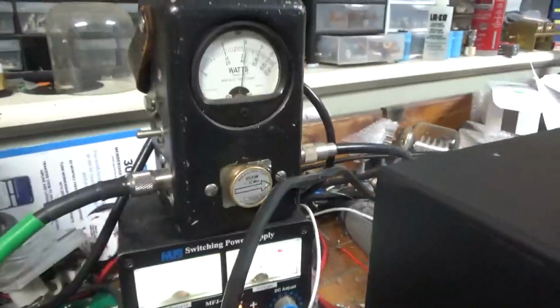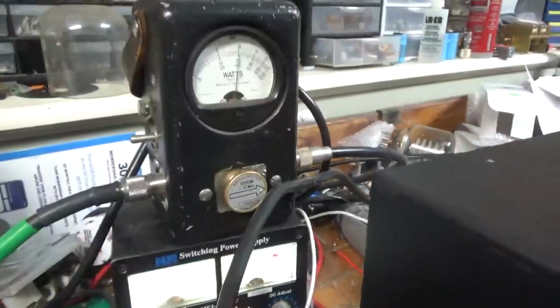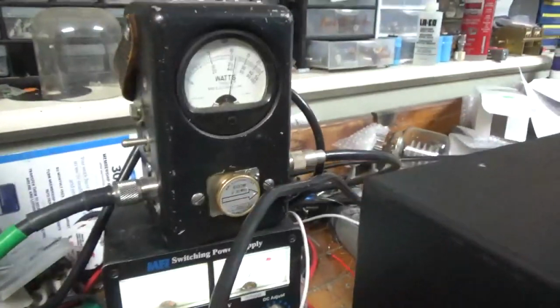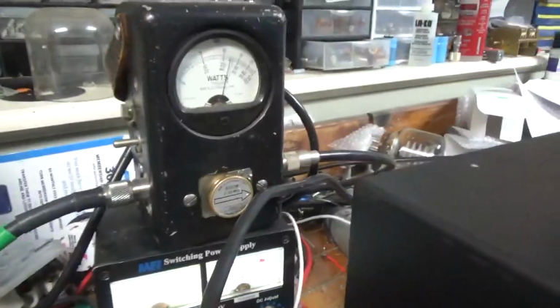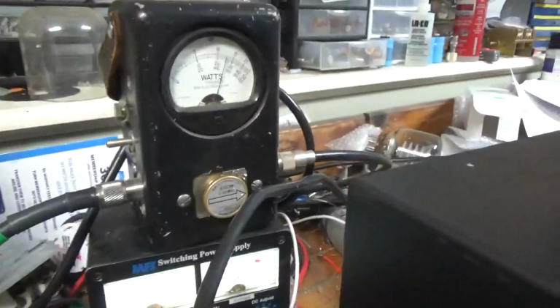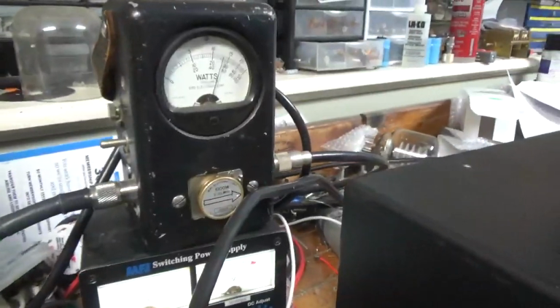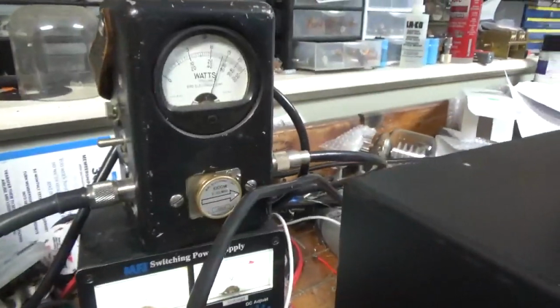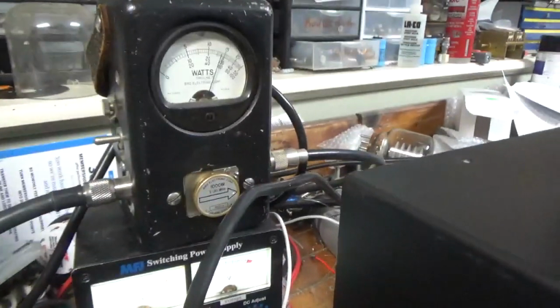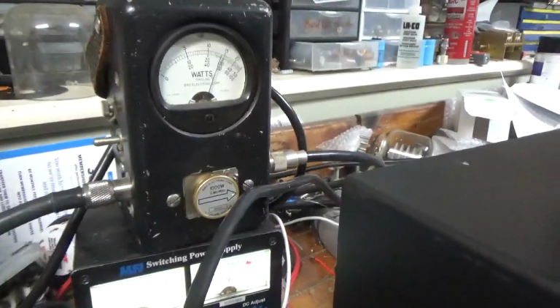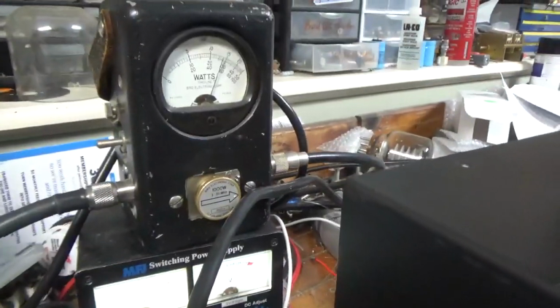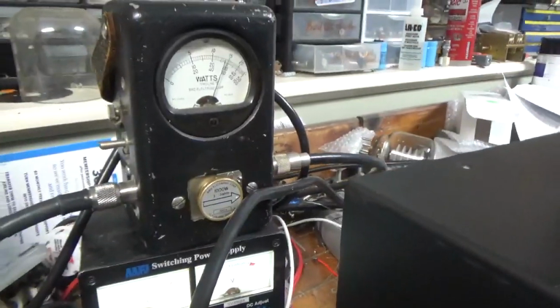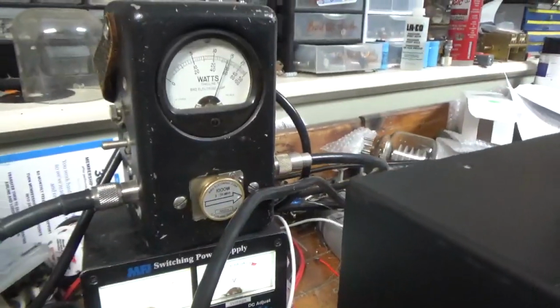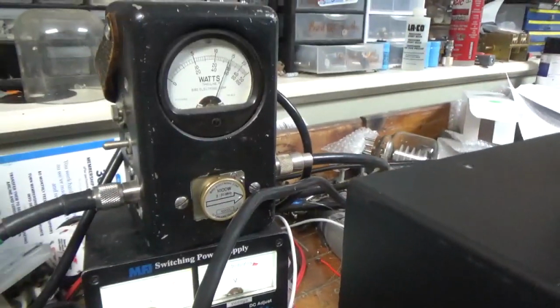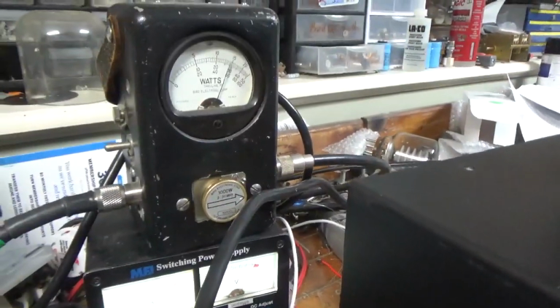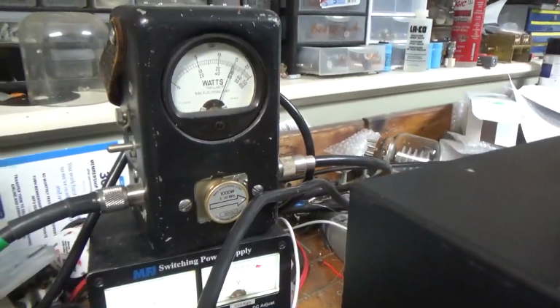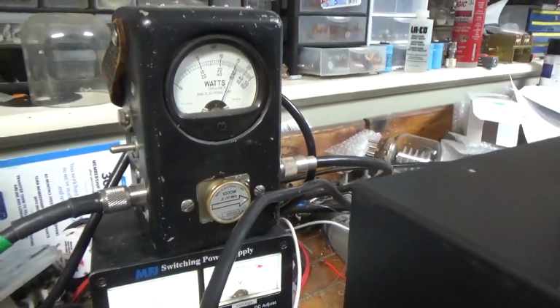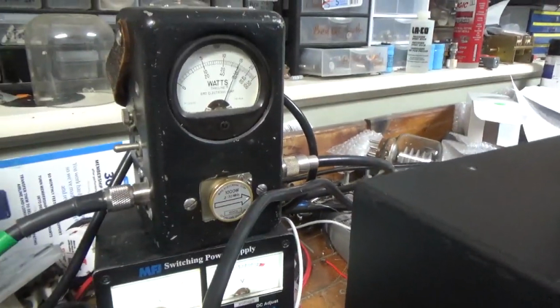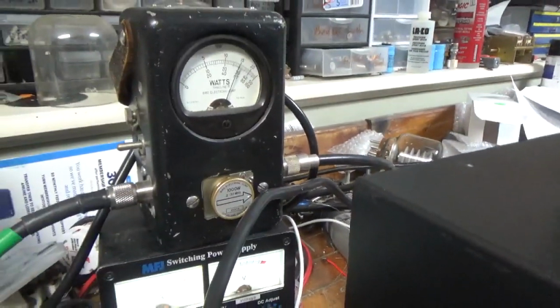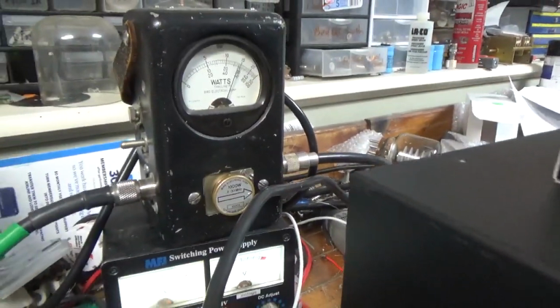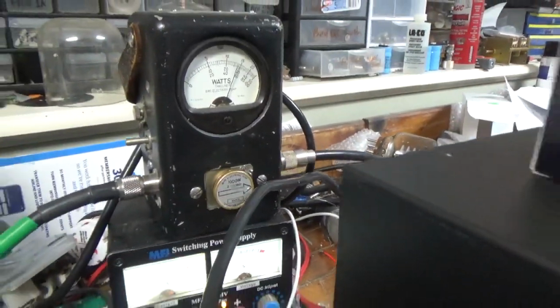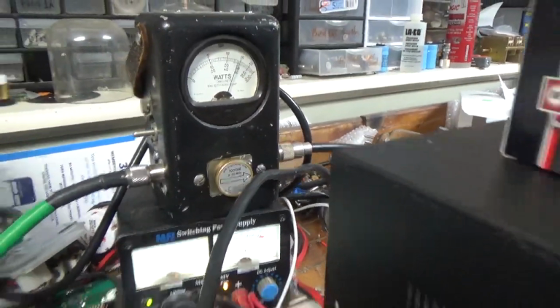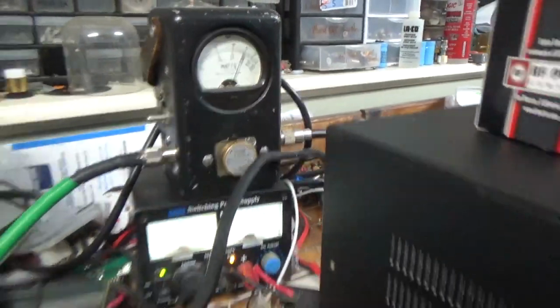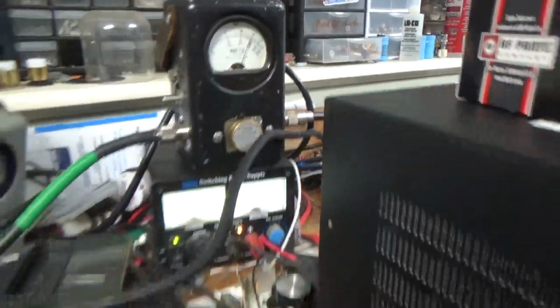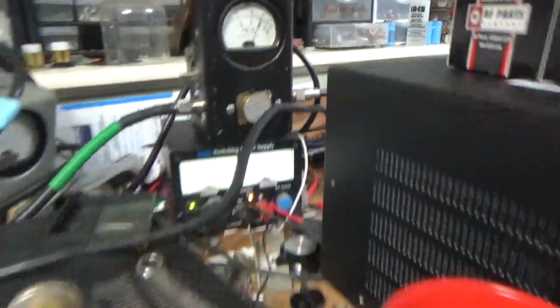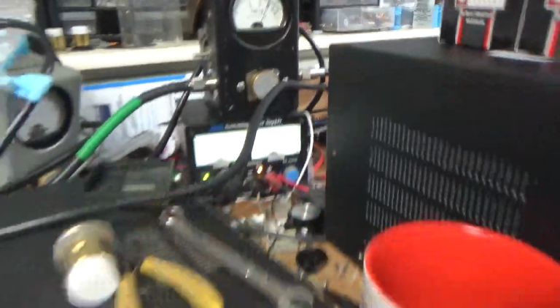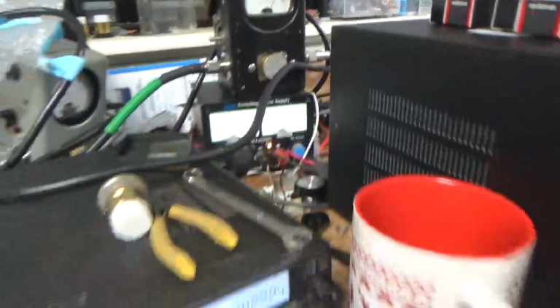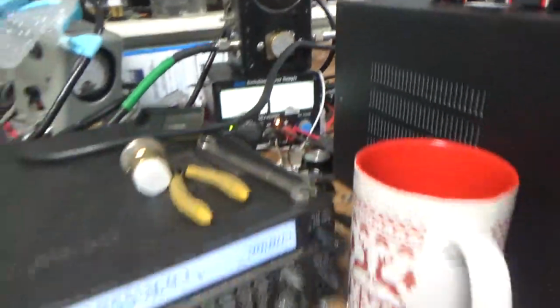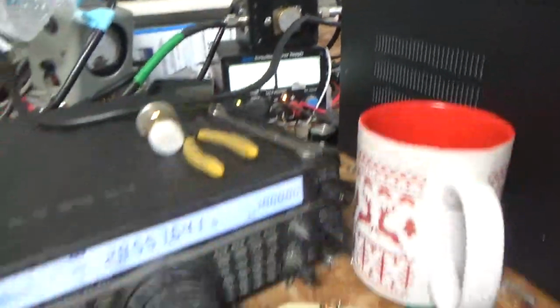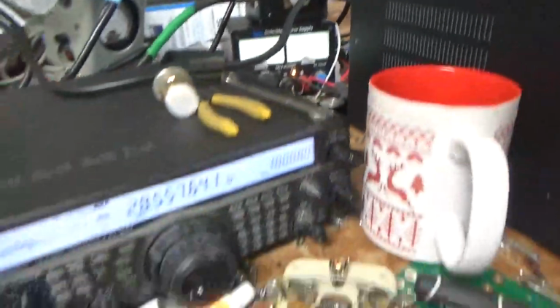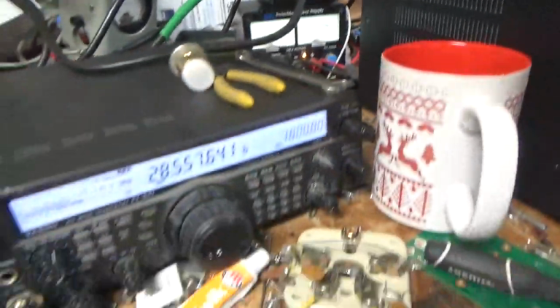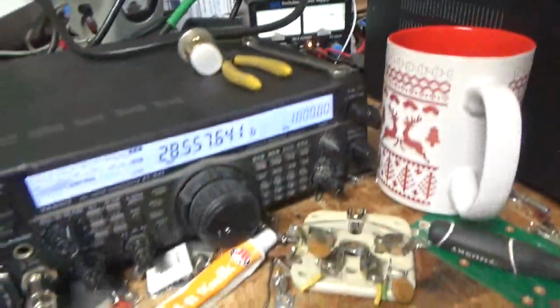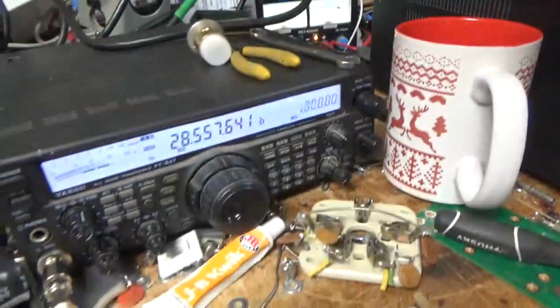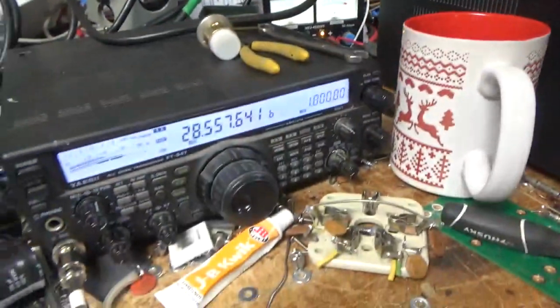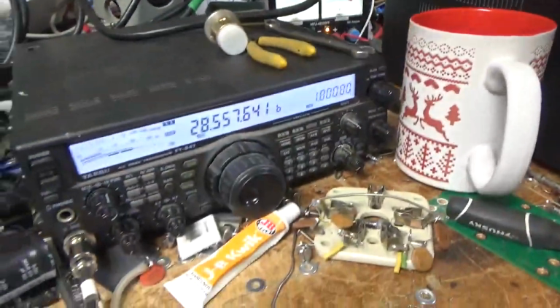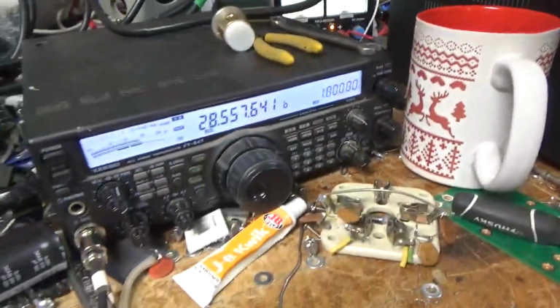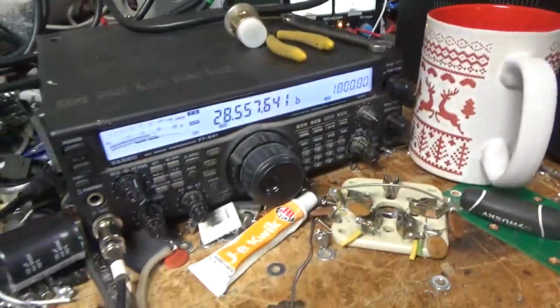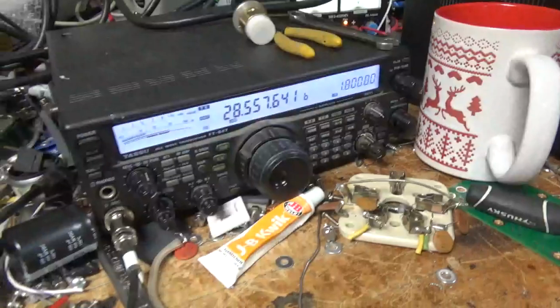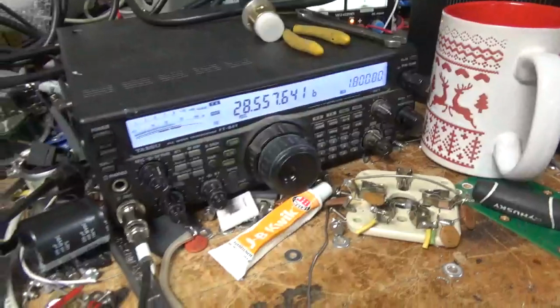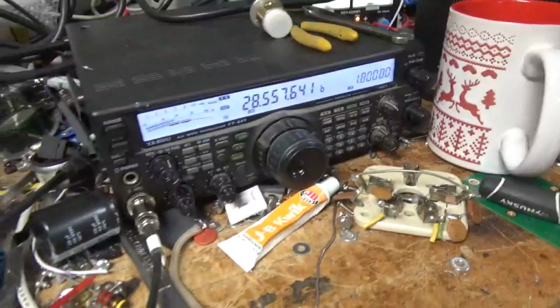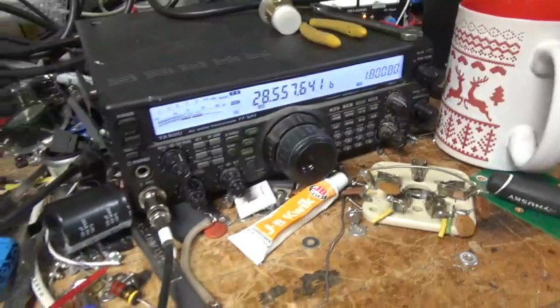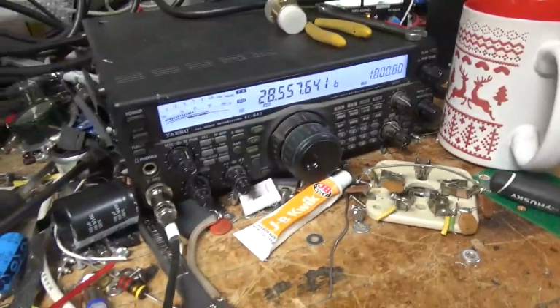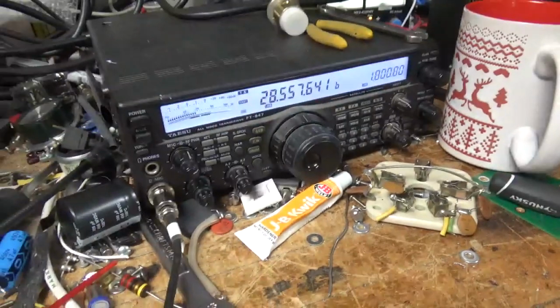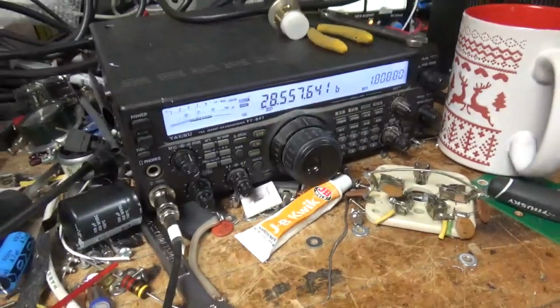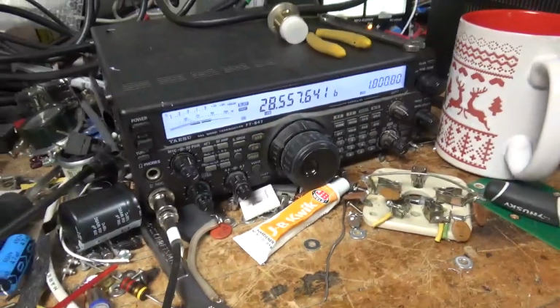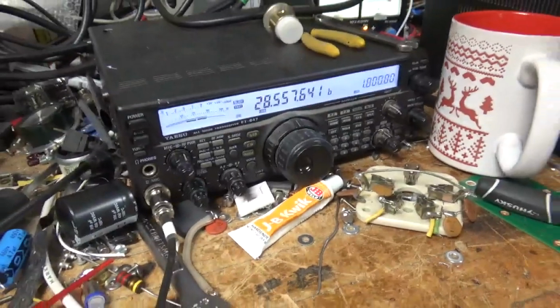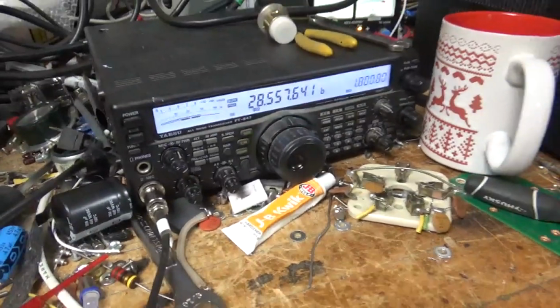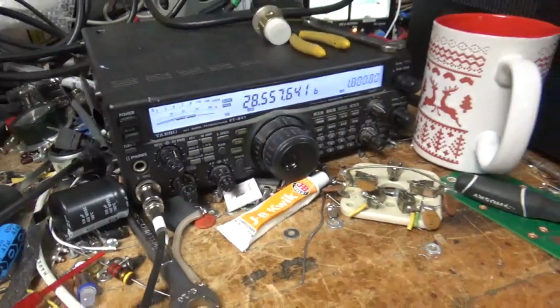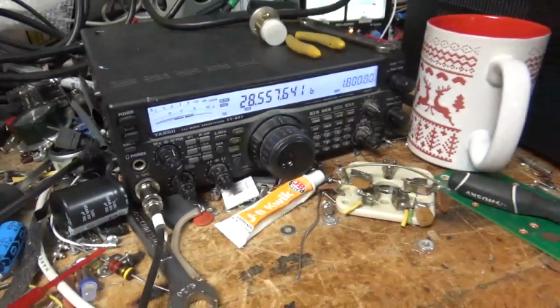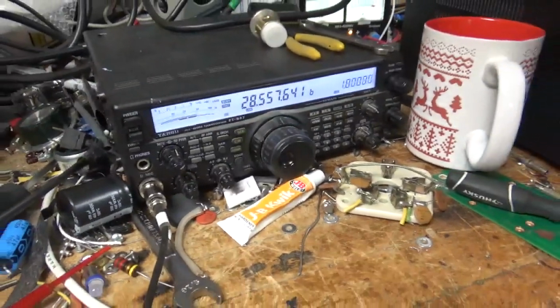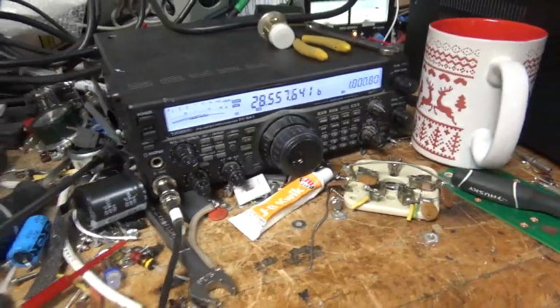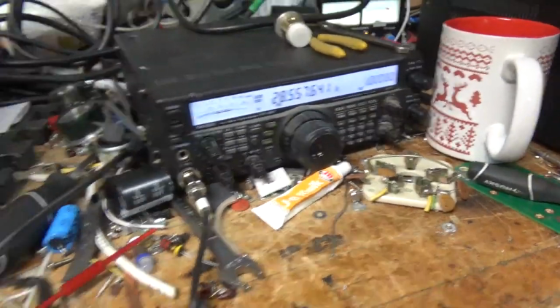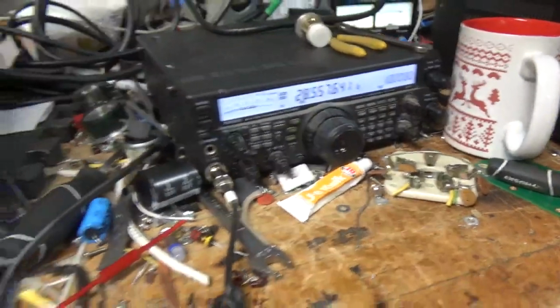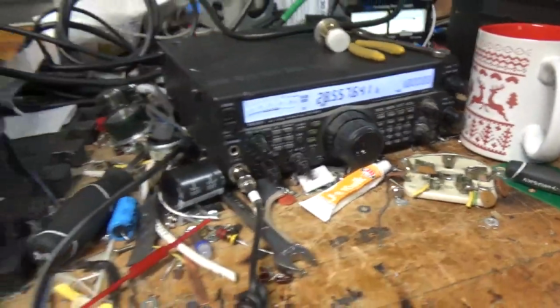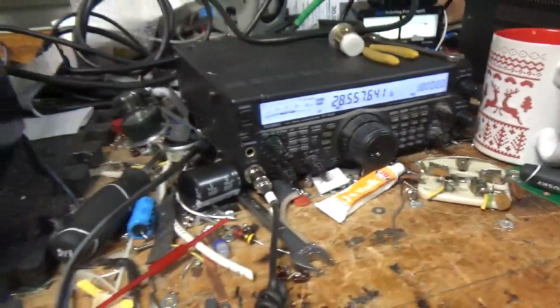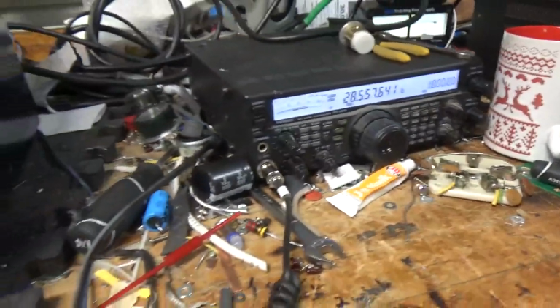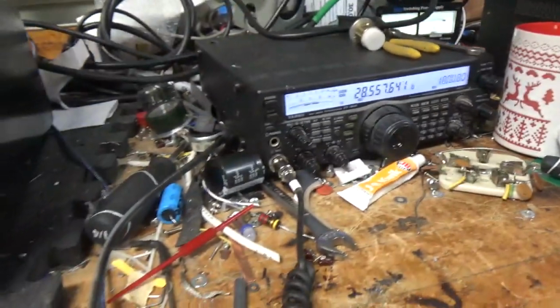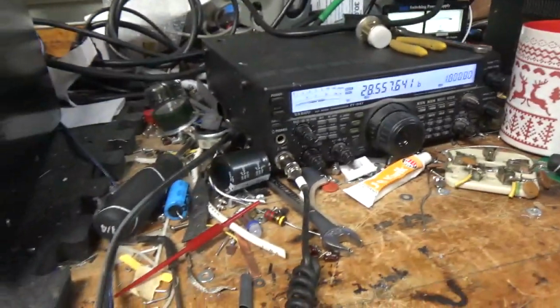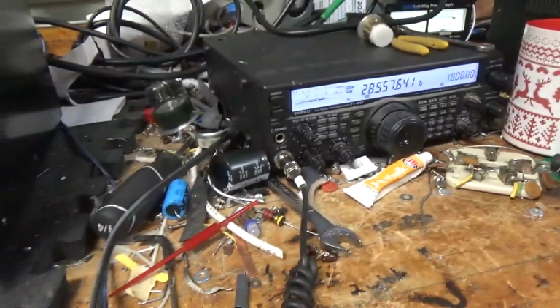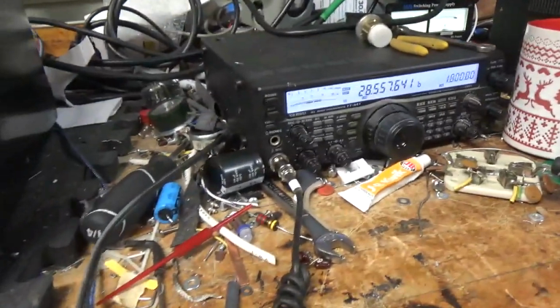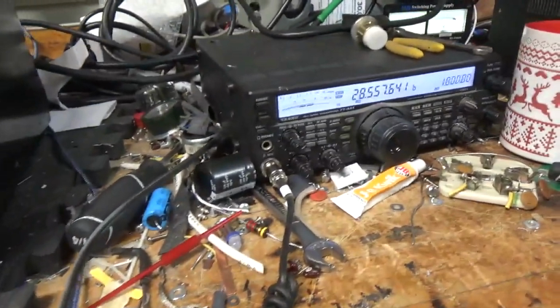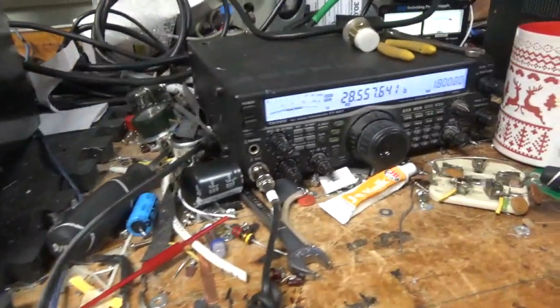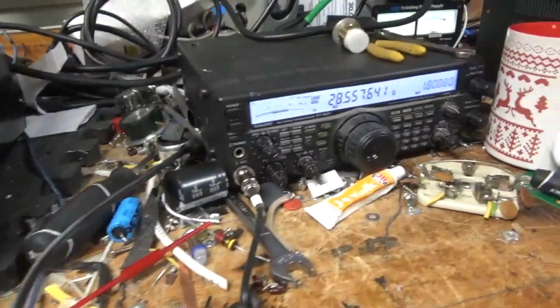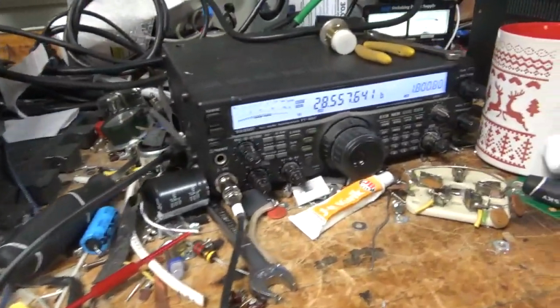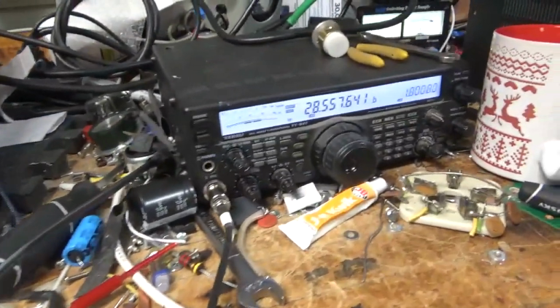And it's working as it should. I'm going to let the tubes cool off for a second, and then I'll show you everything I did on the inside.